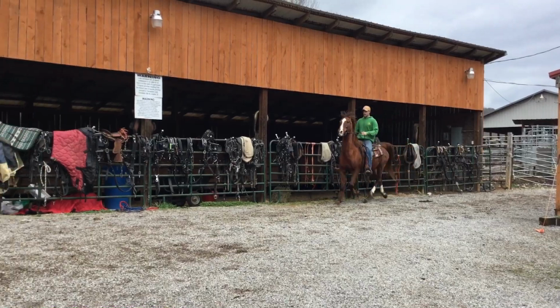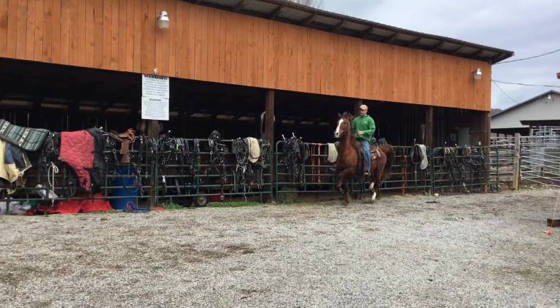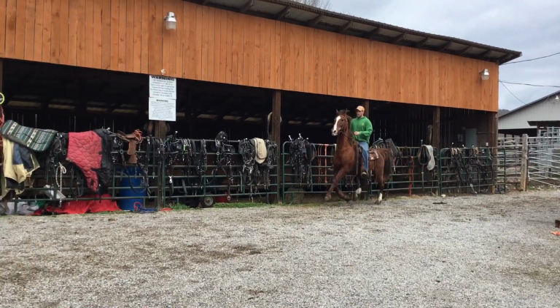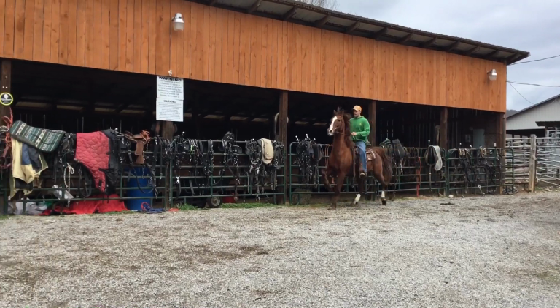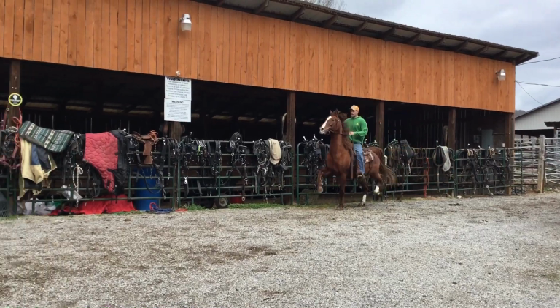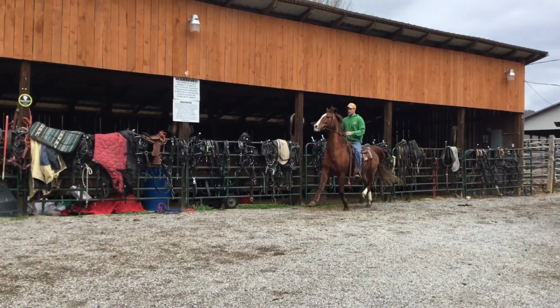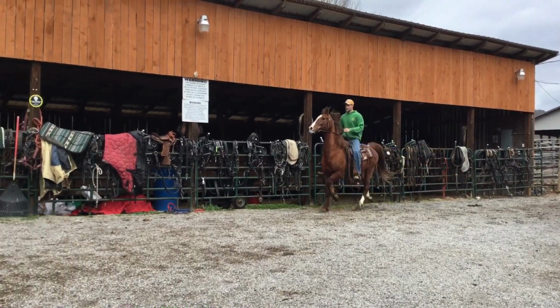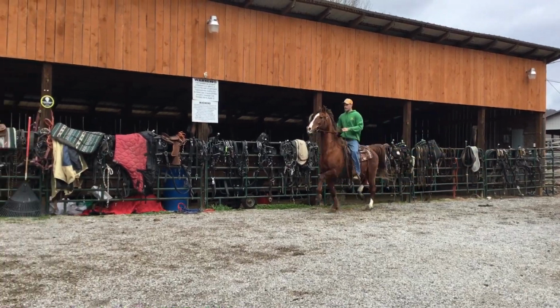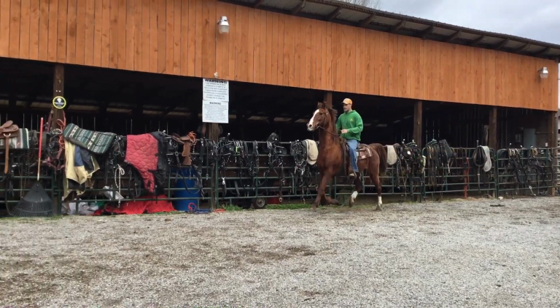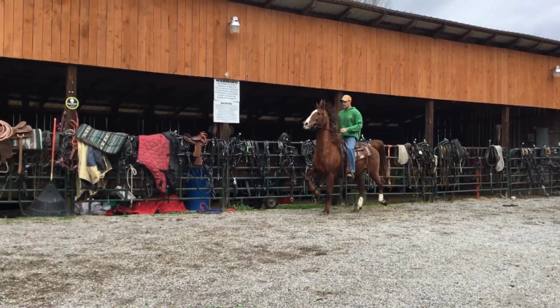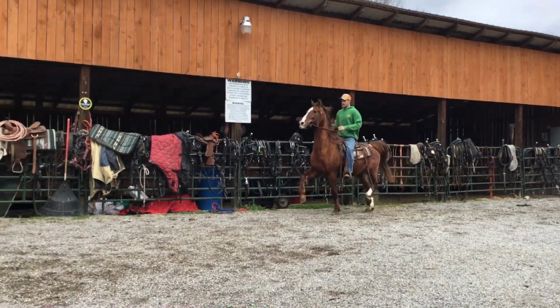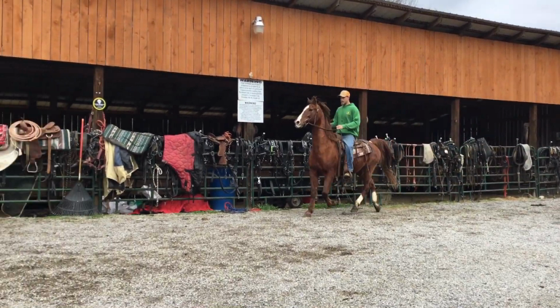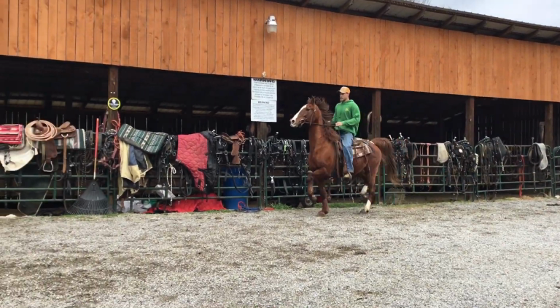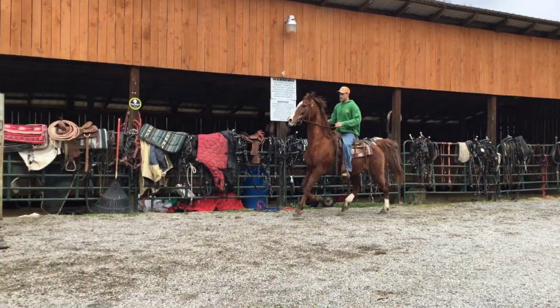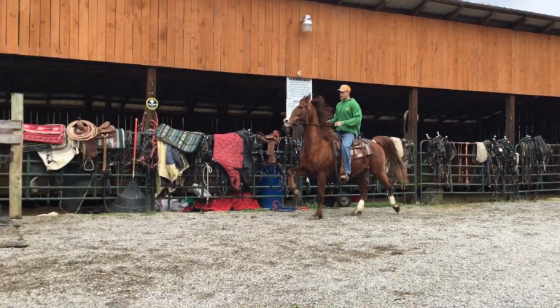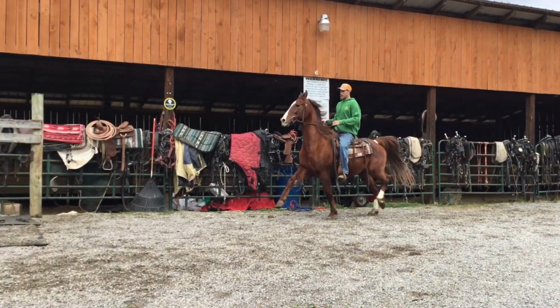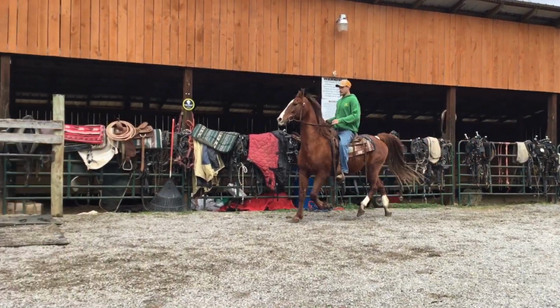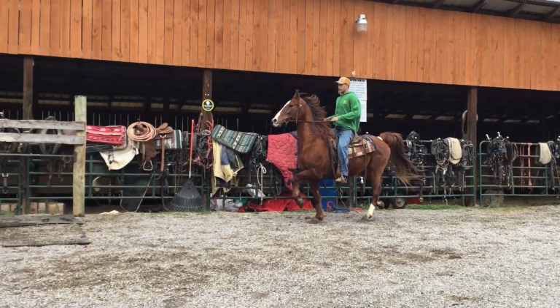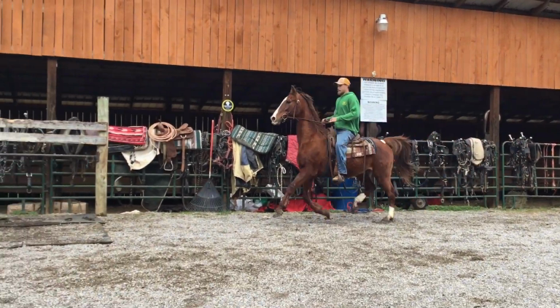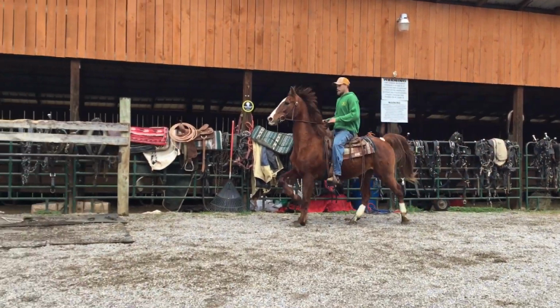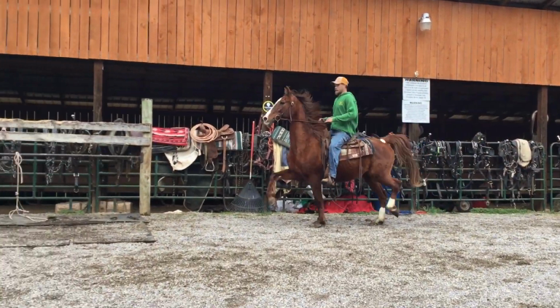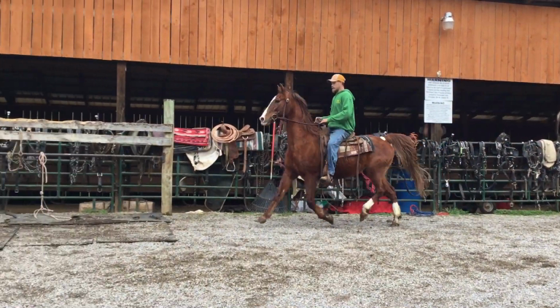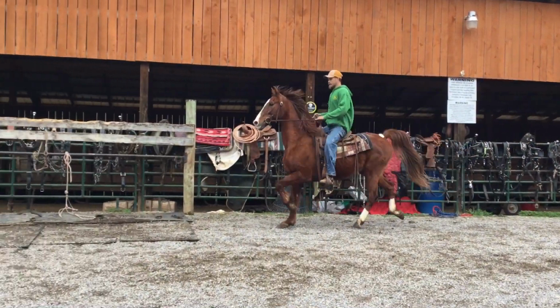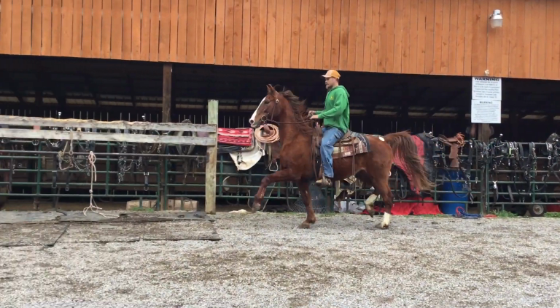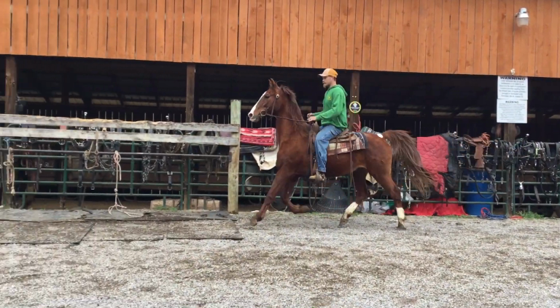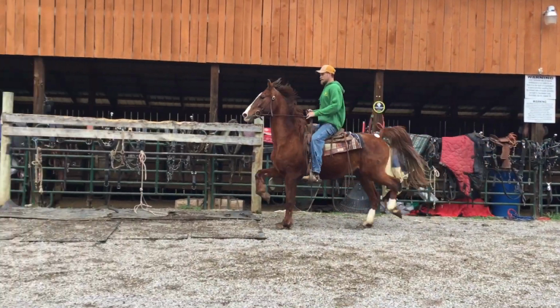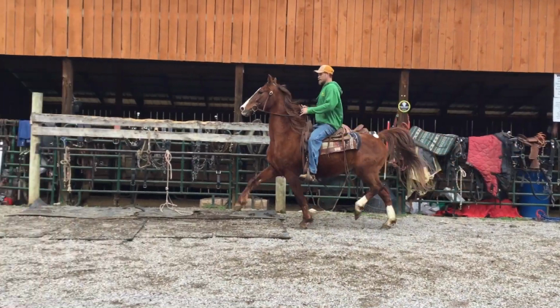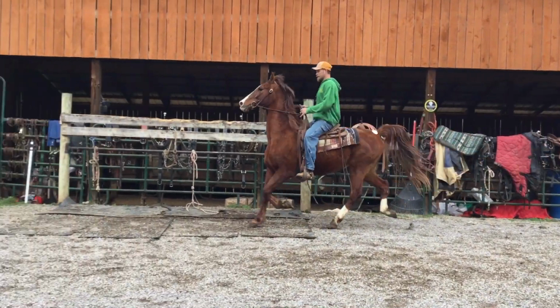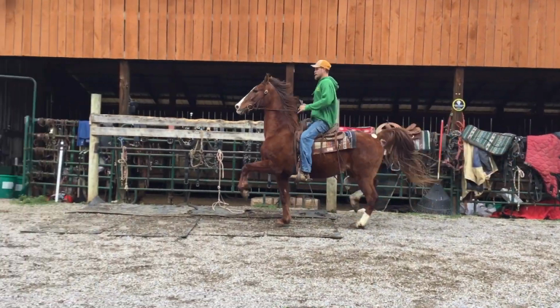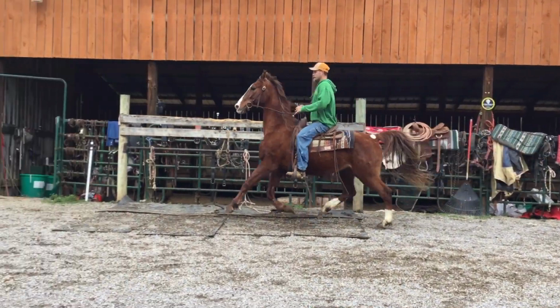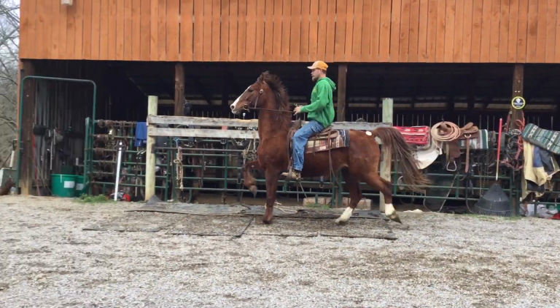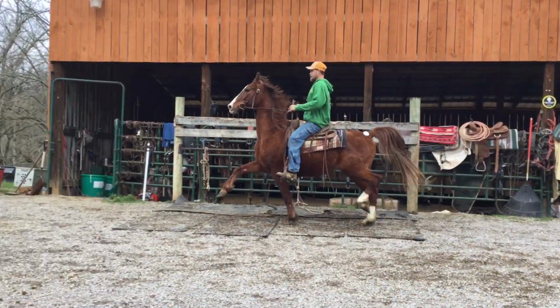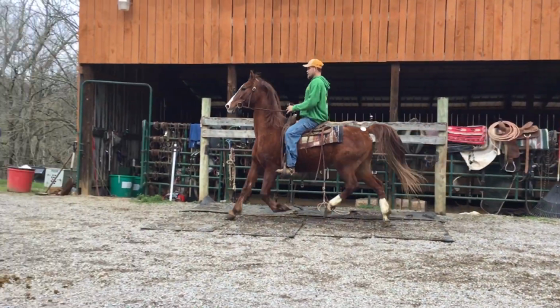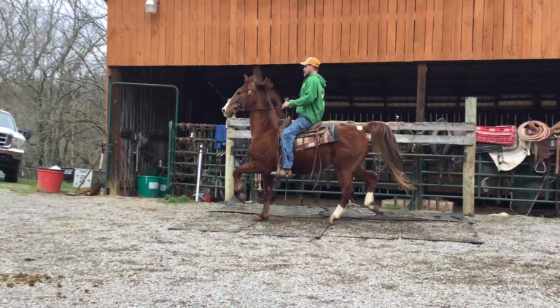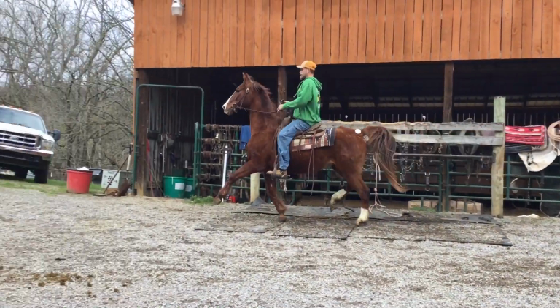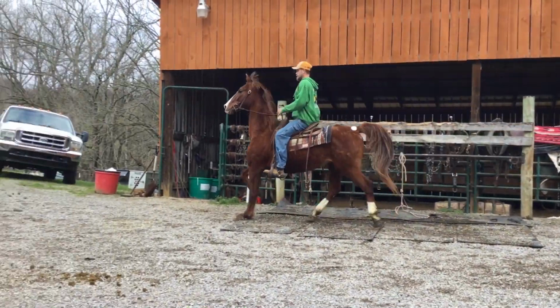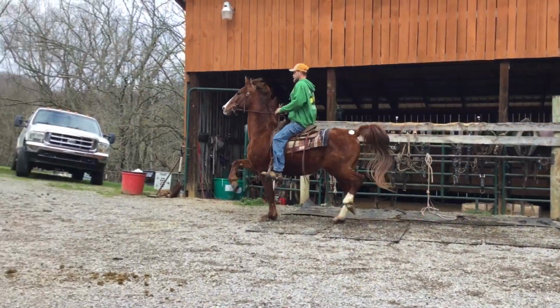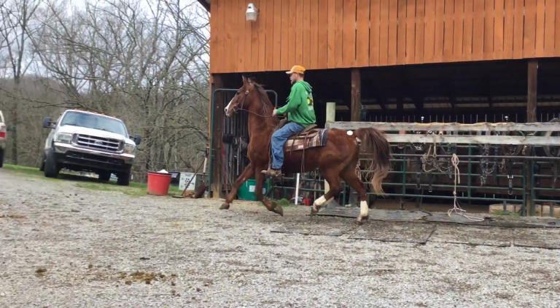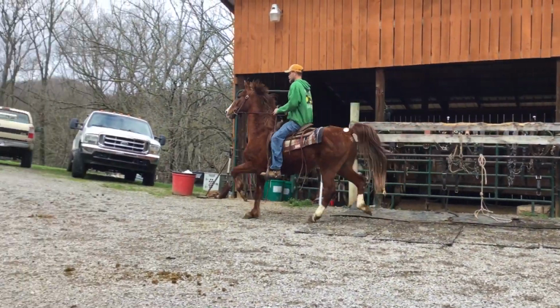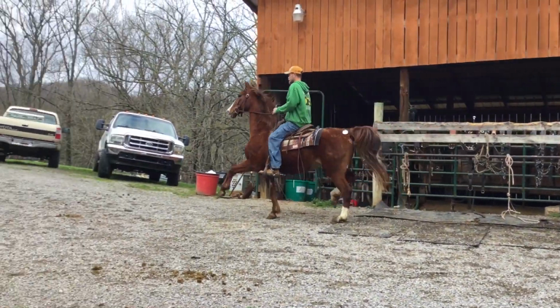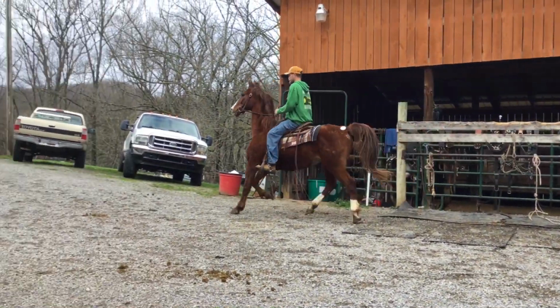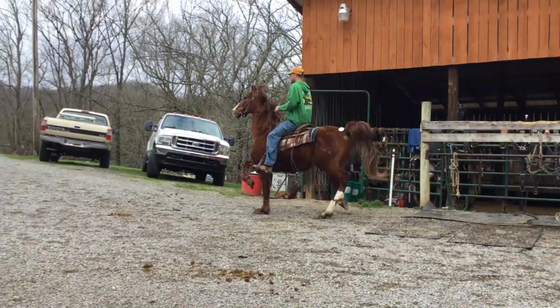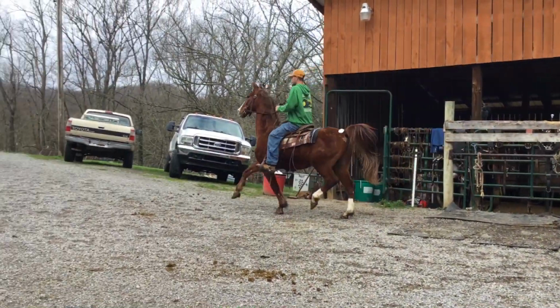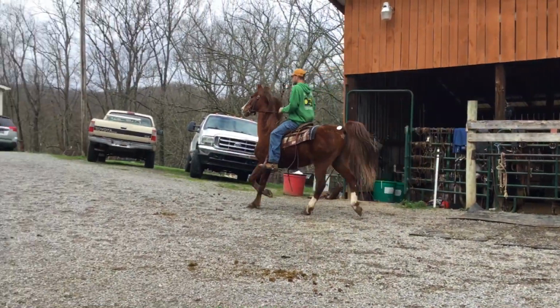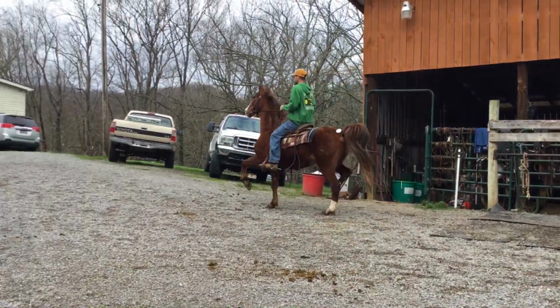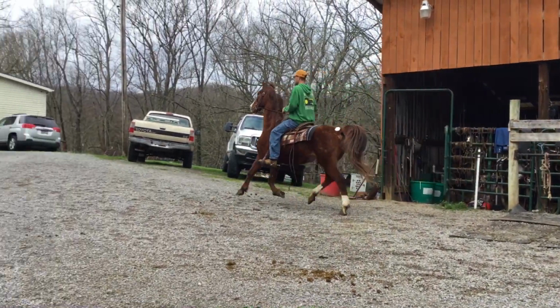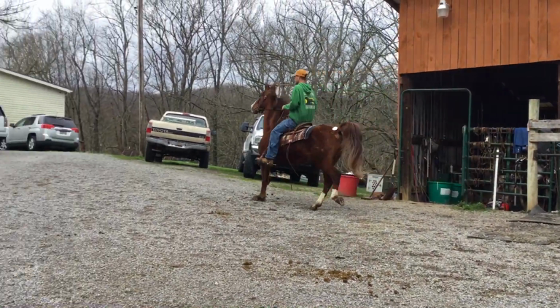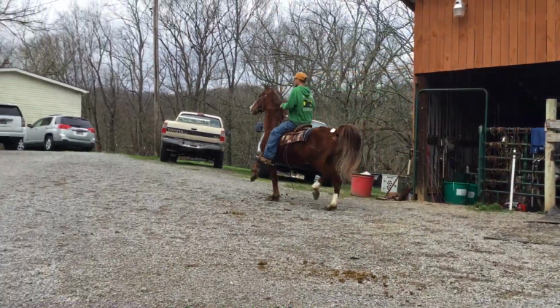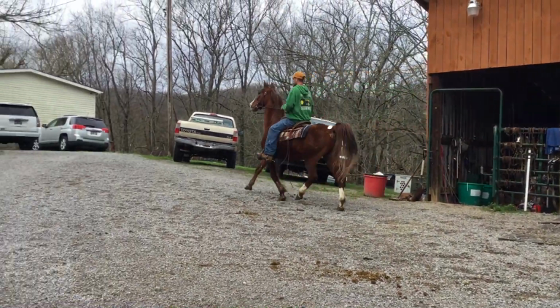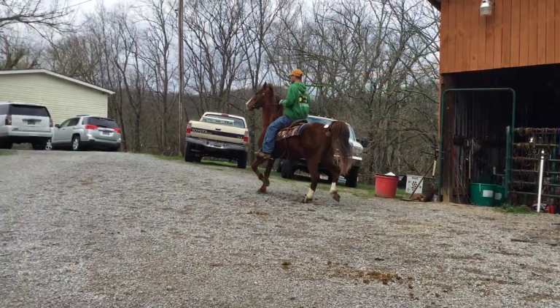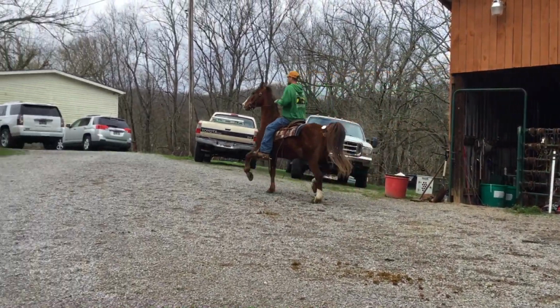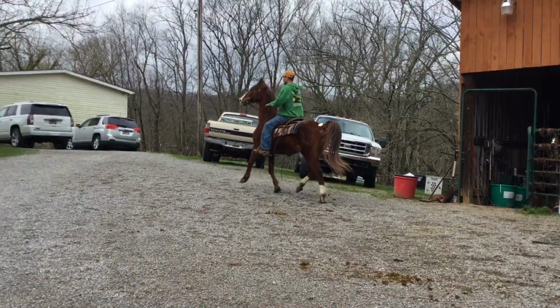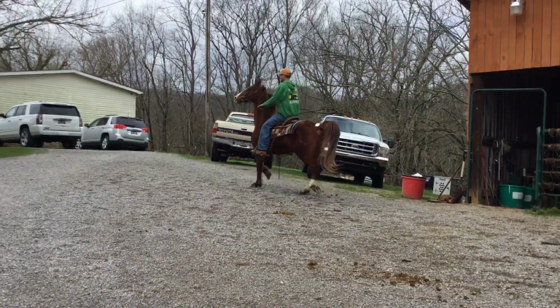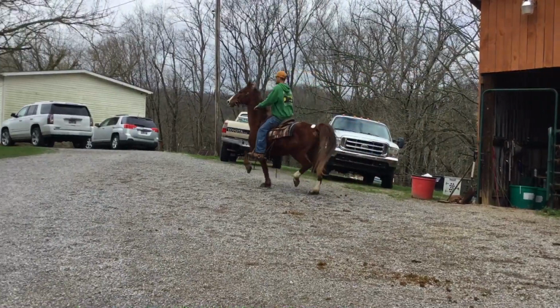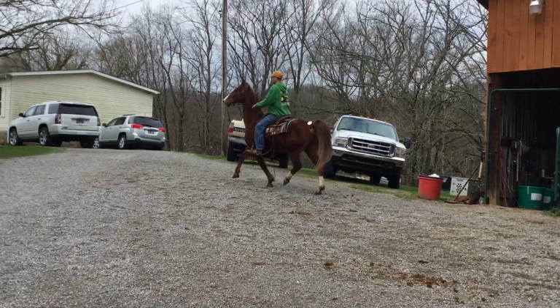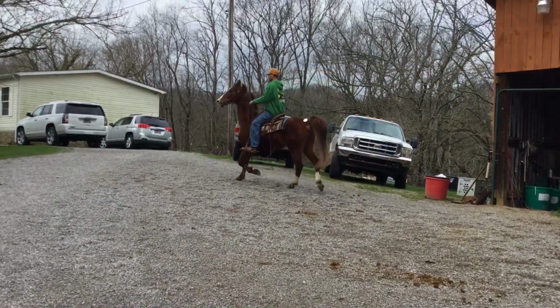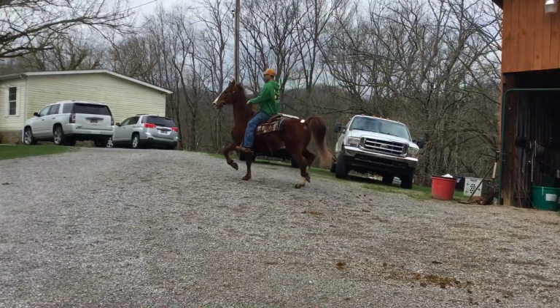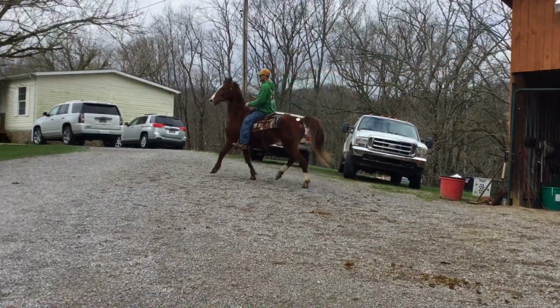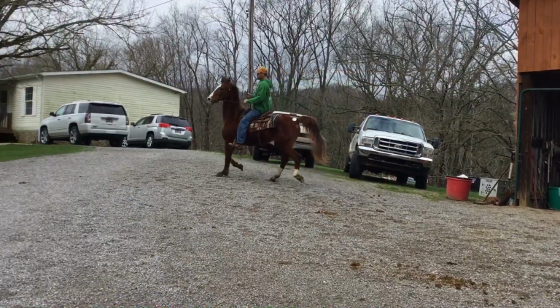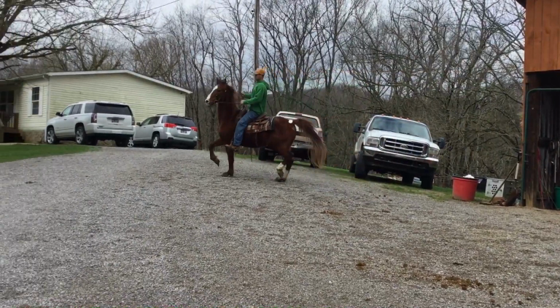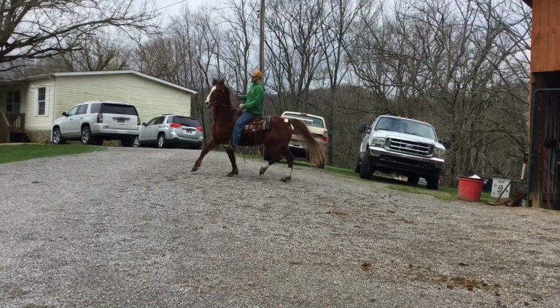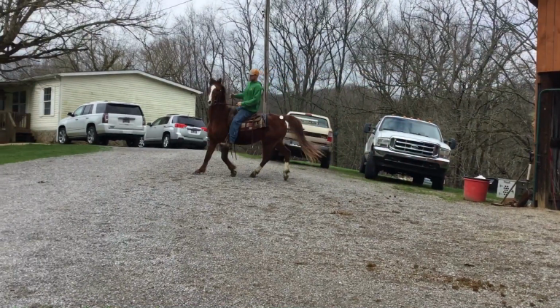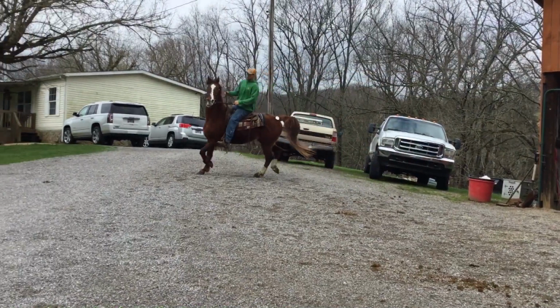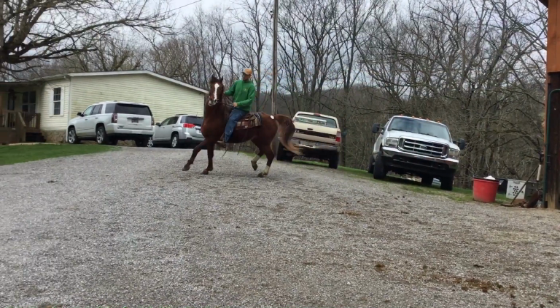Nothing wrong with him that I know of. High-headed. He'll rack, he'll trot, he'll canter — he'll do it all.